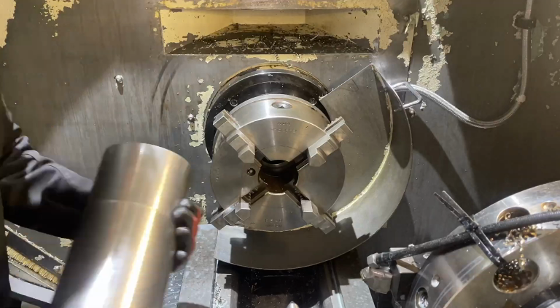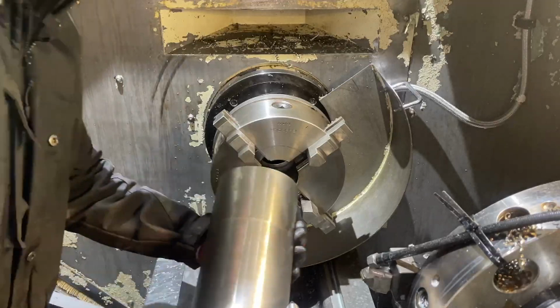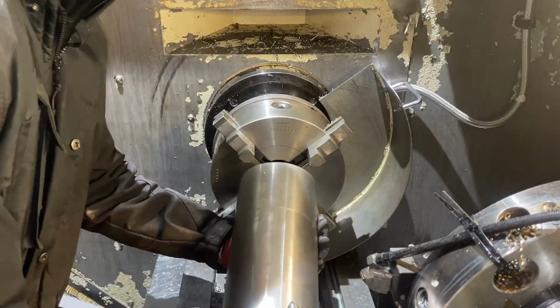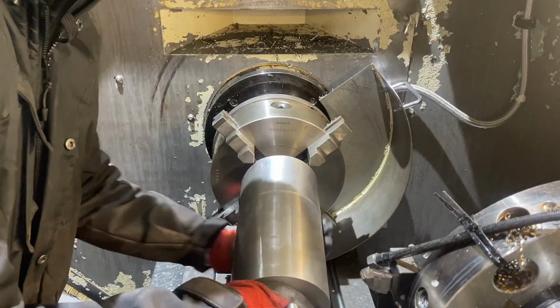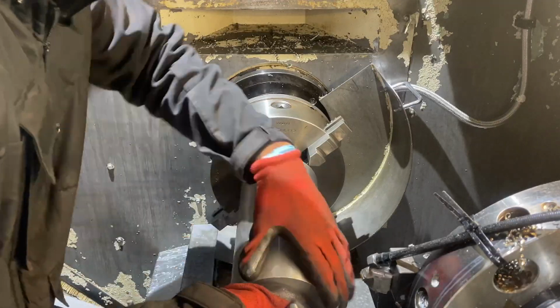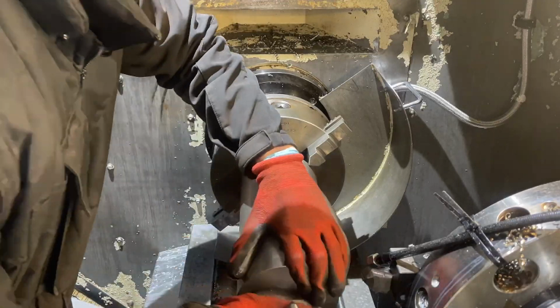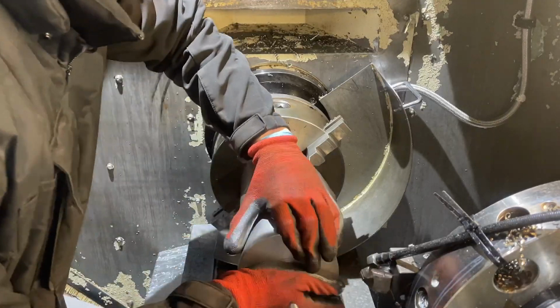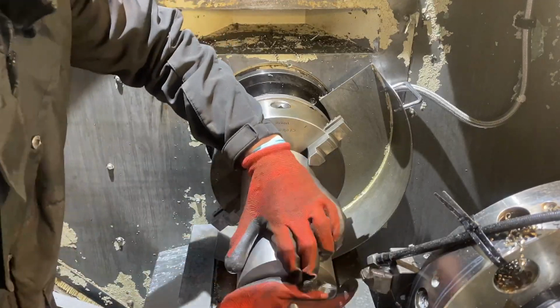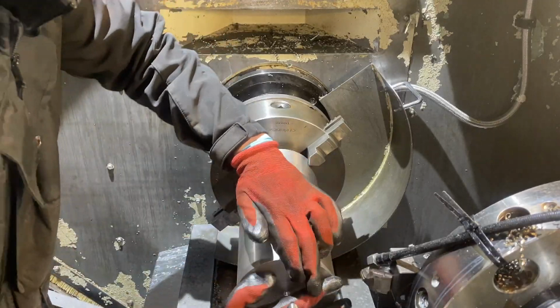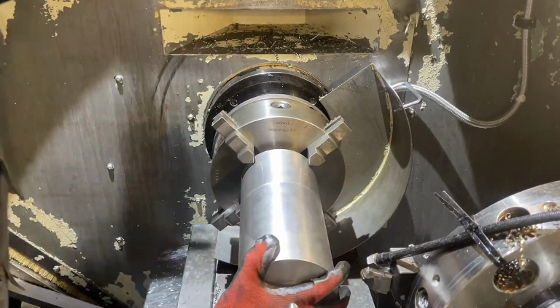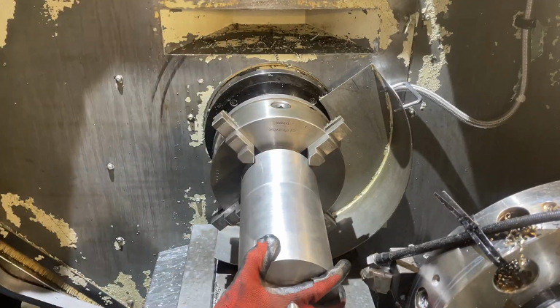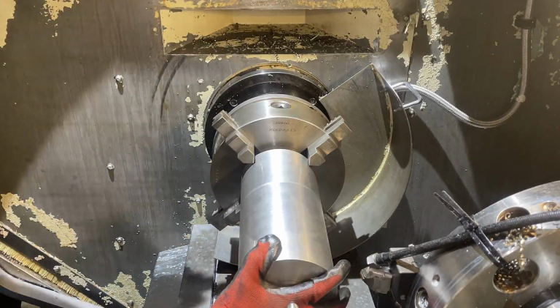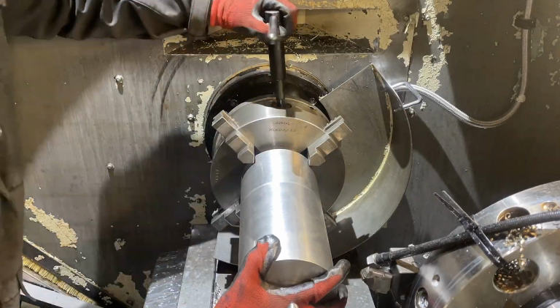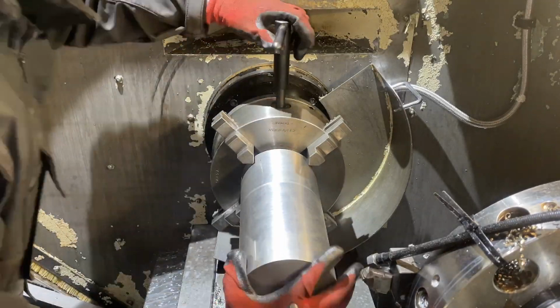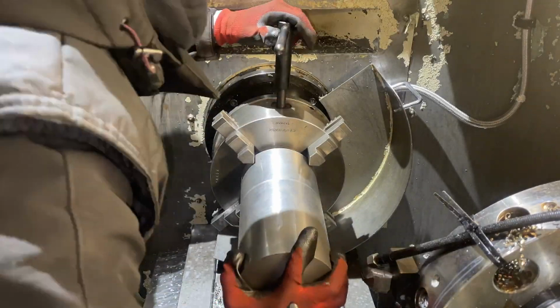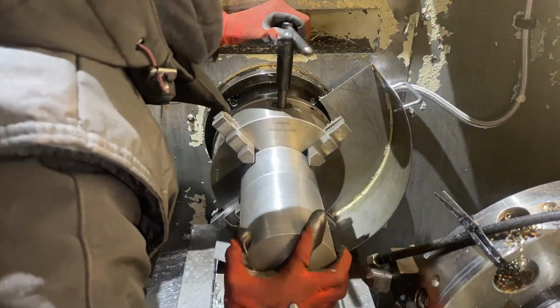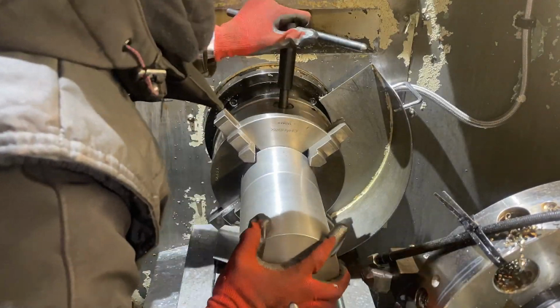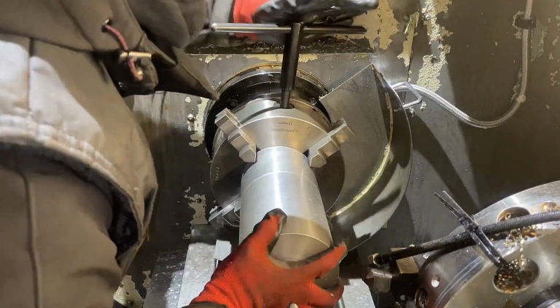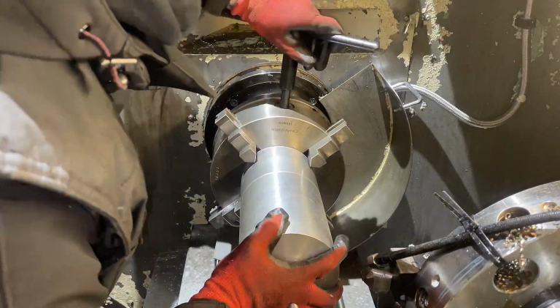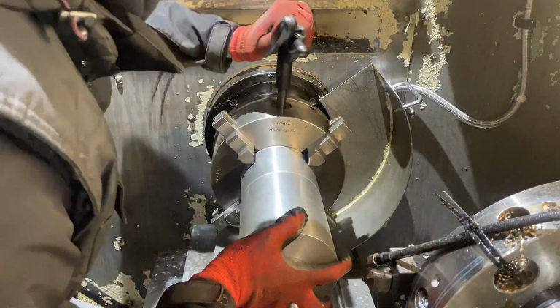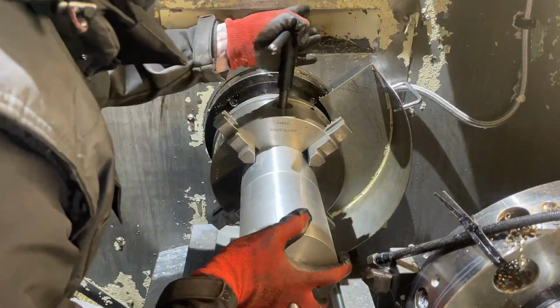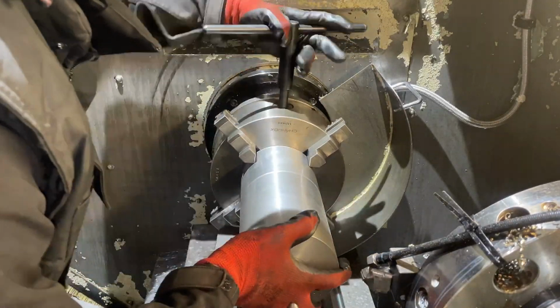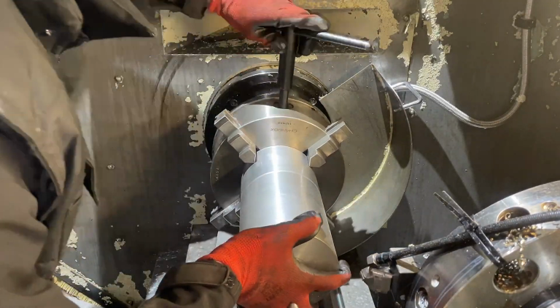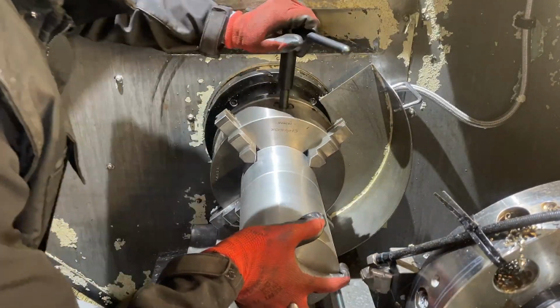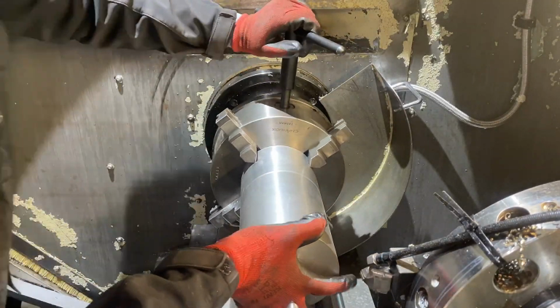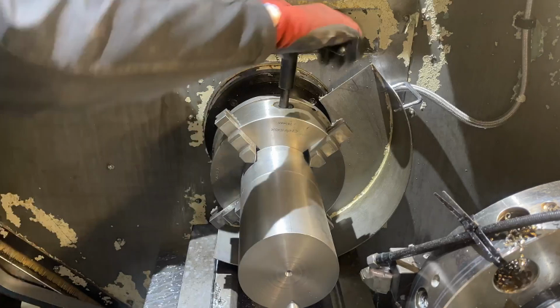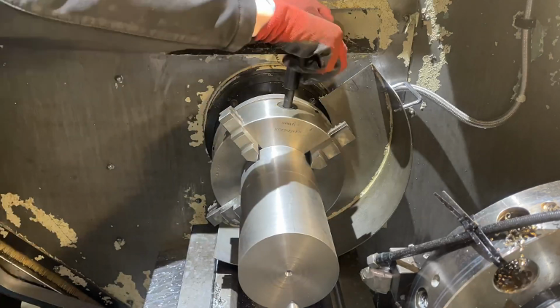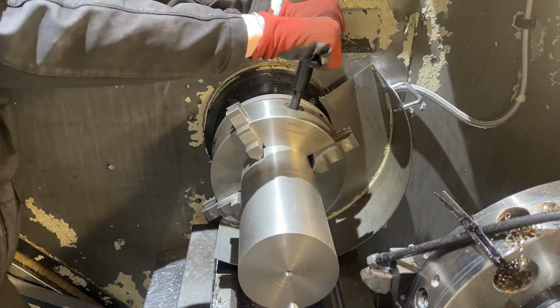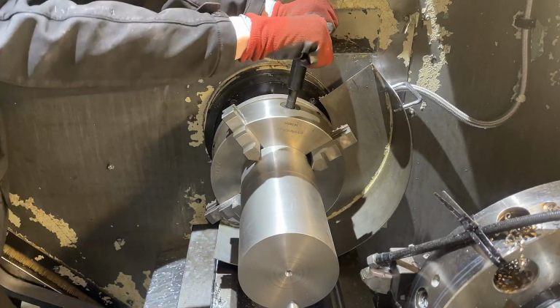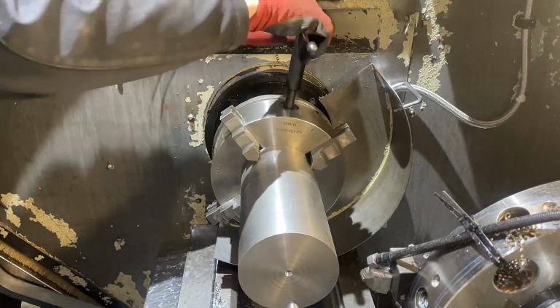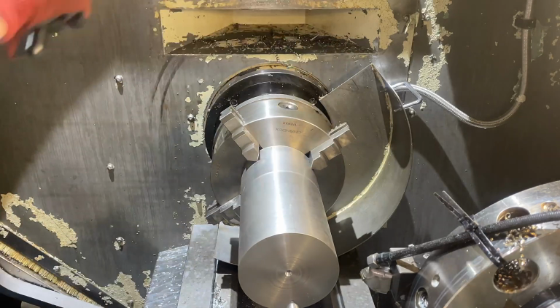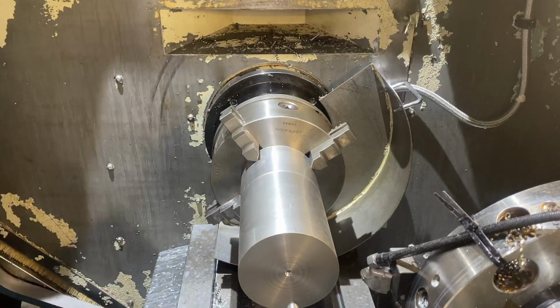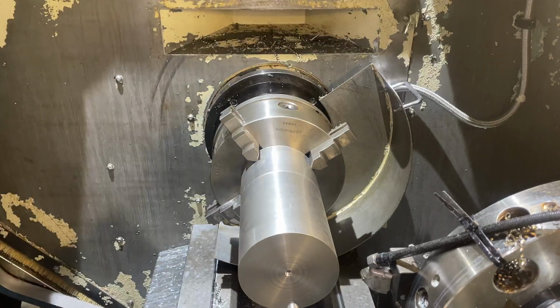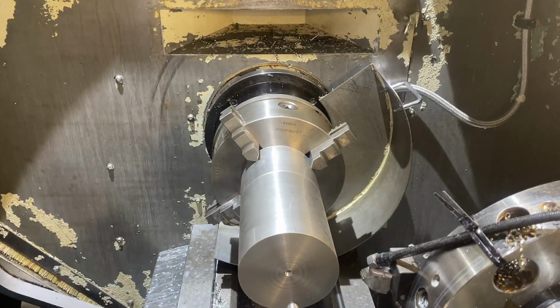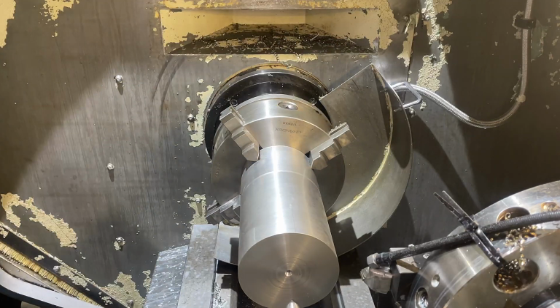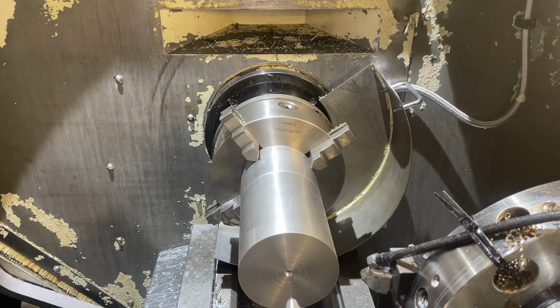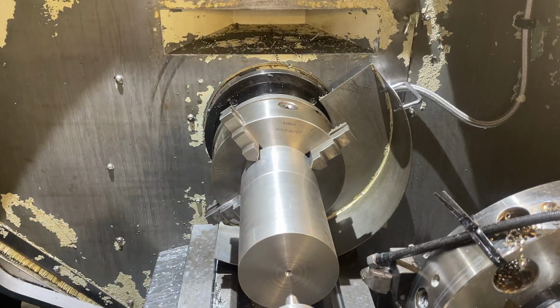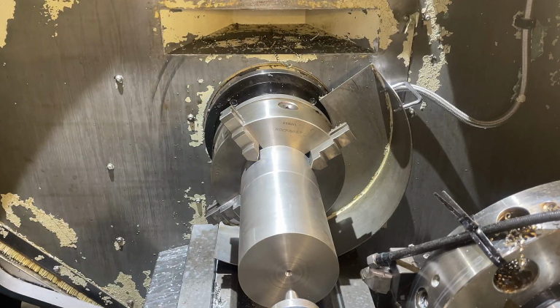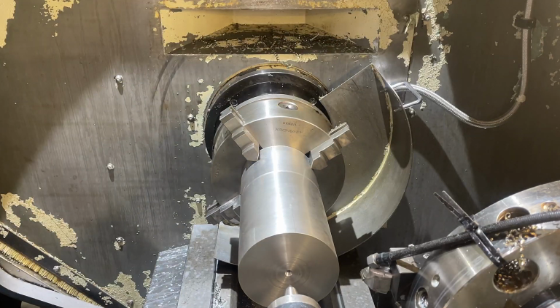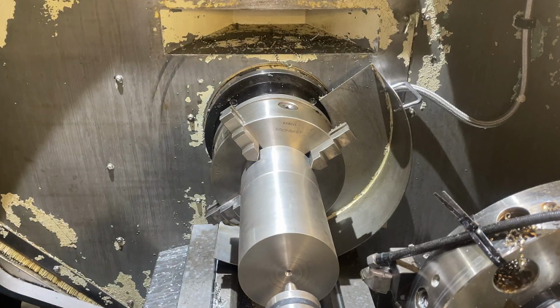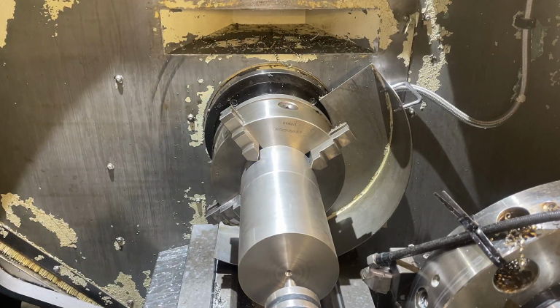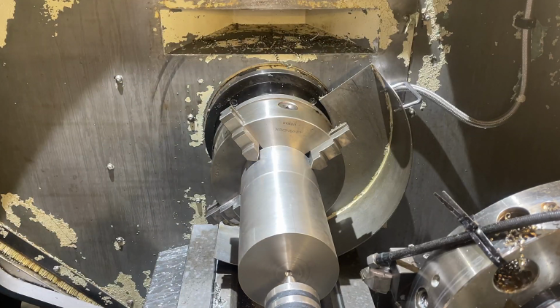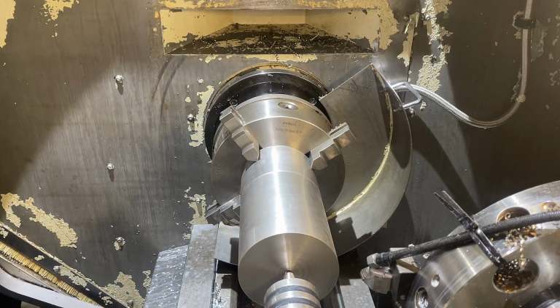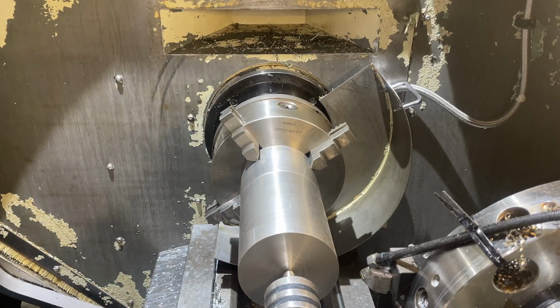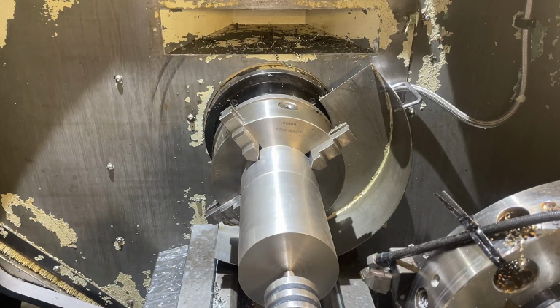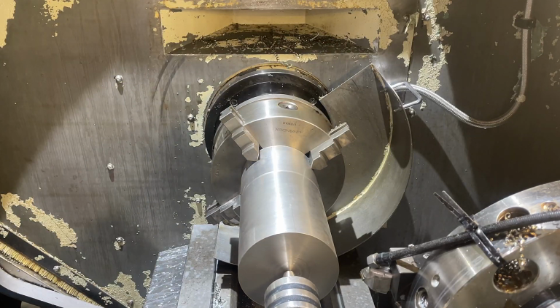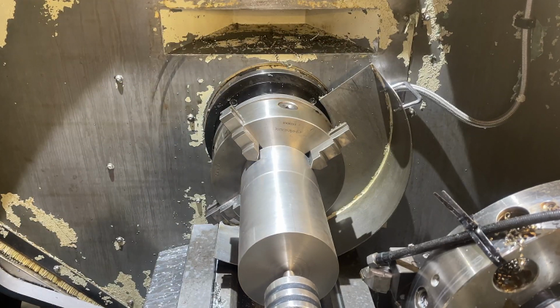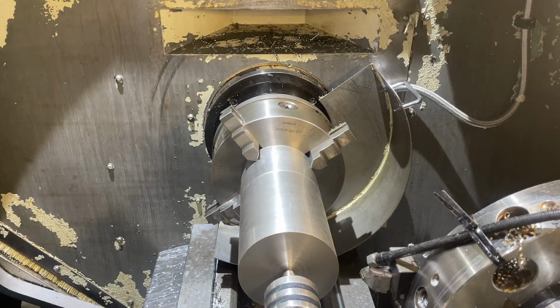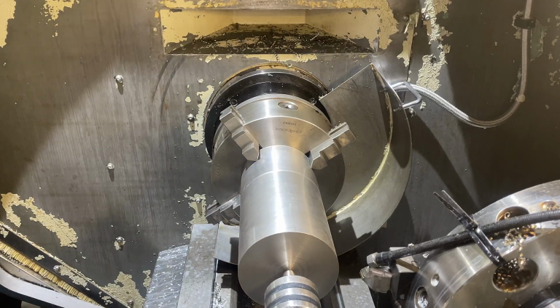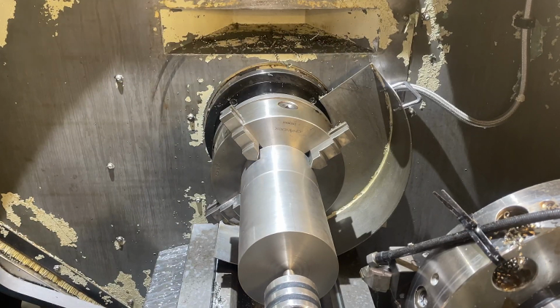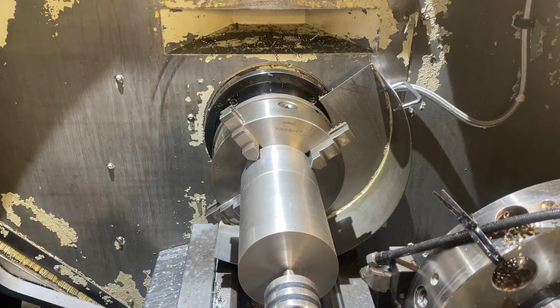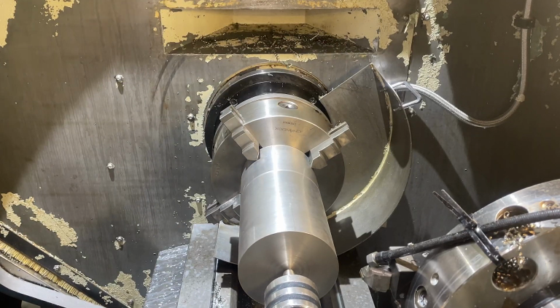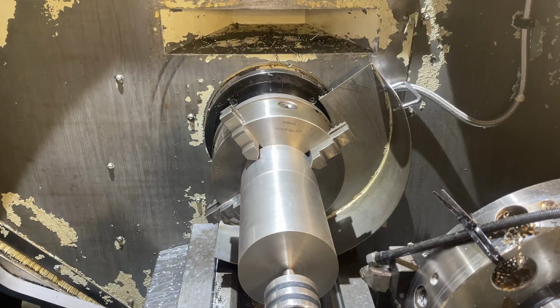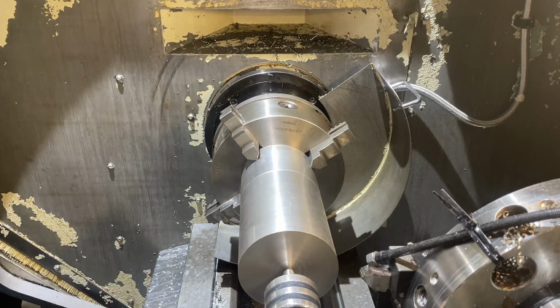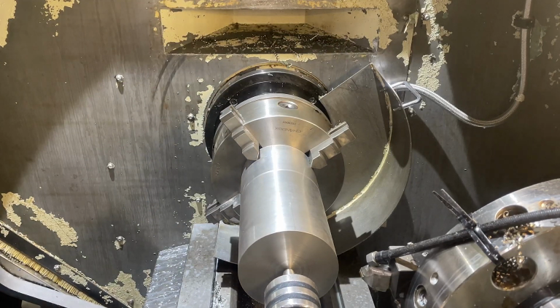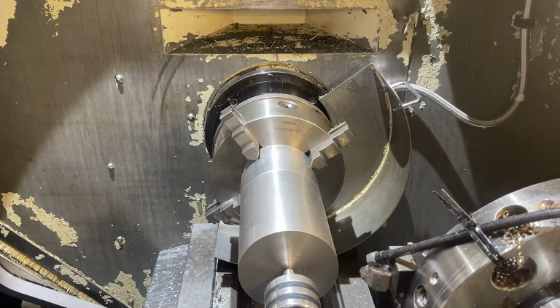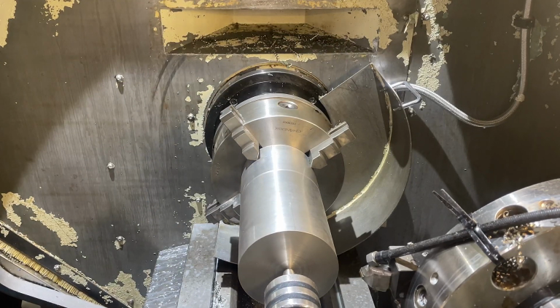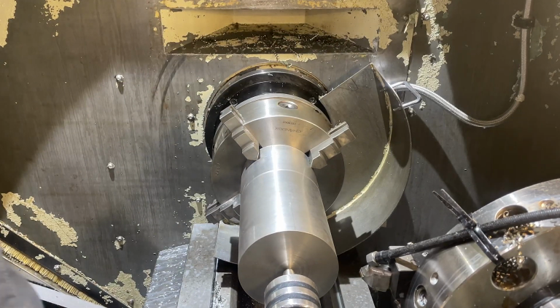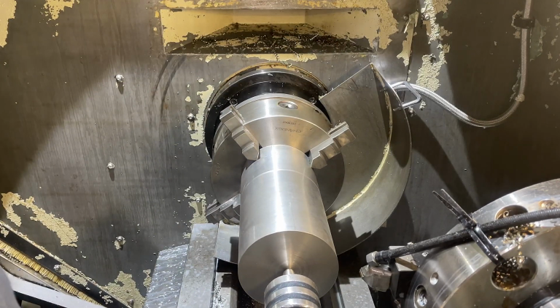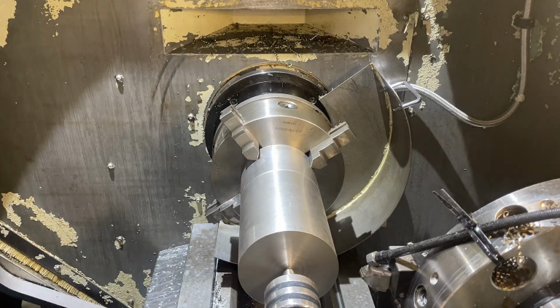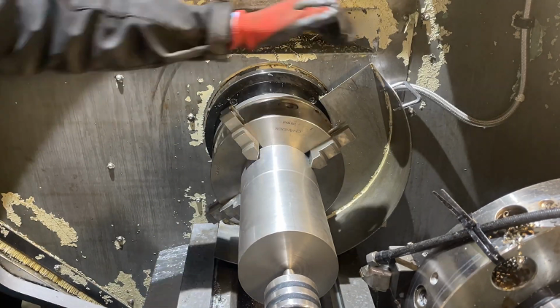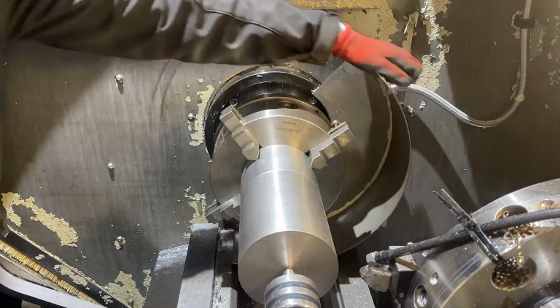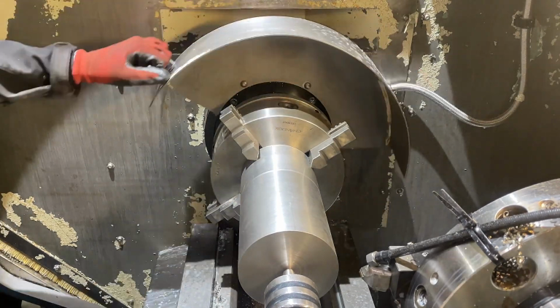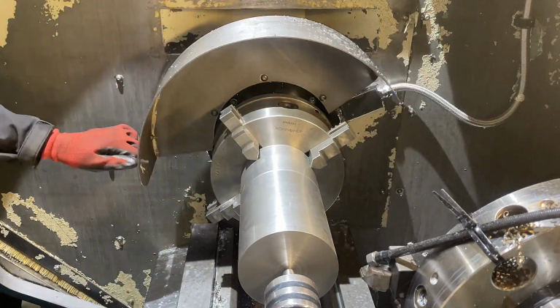Now that all the billets are roughly the same size, we're going to get them in the CNC lathe where we're going to turn the shank down to its finished diameter.